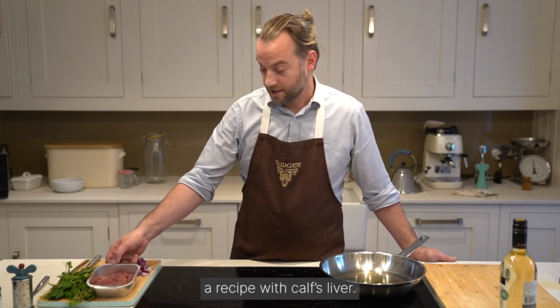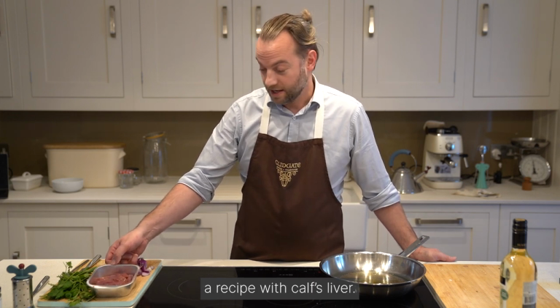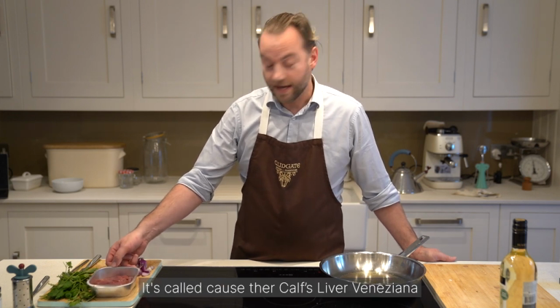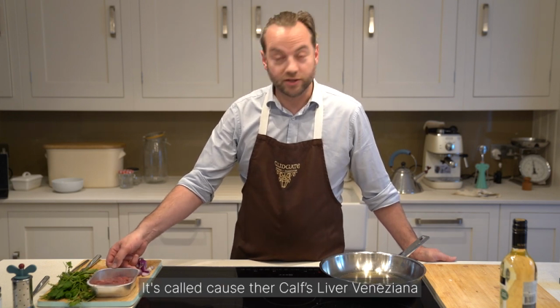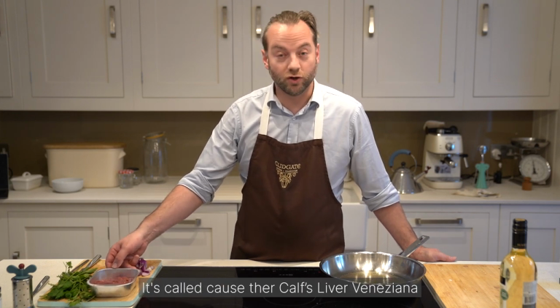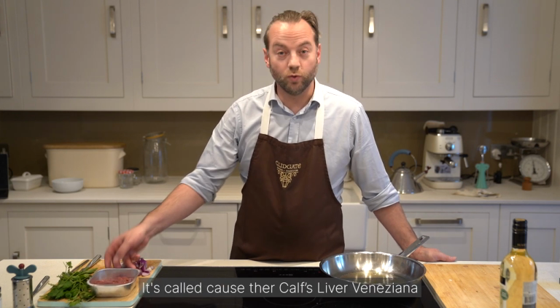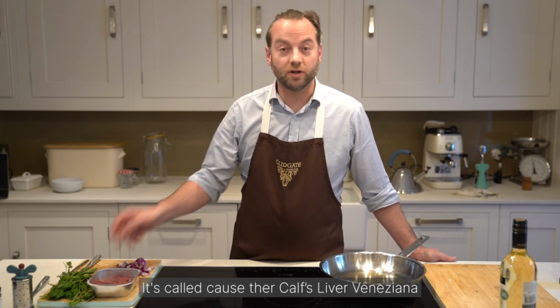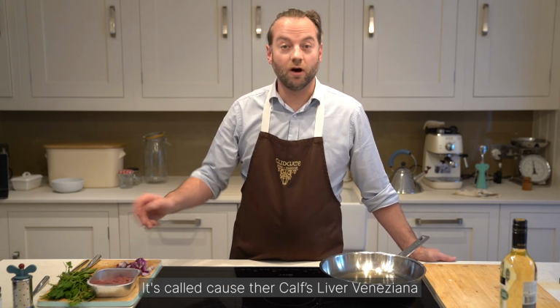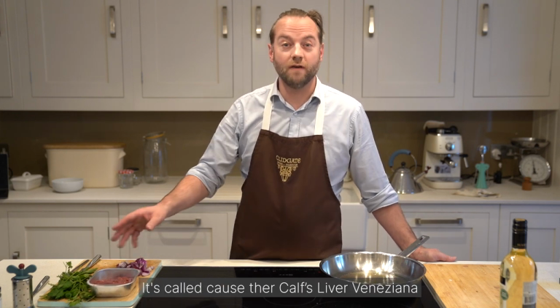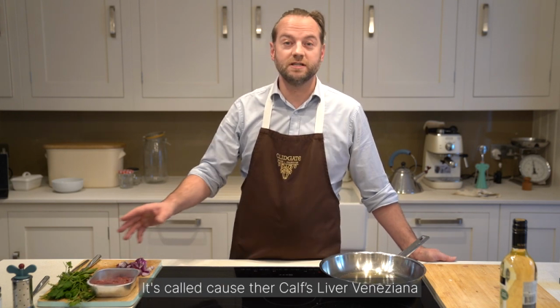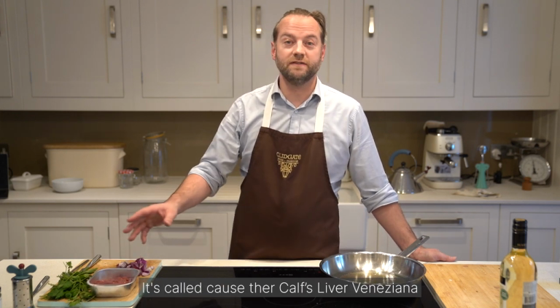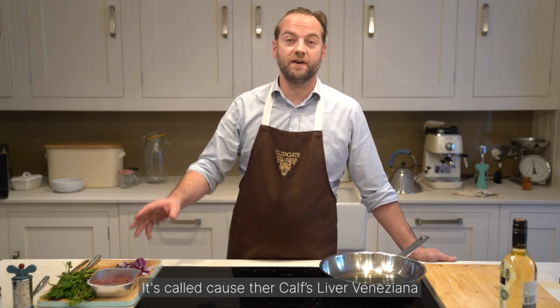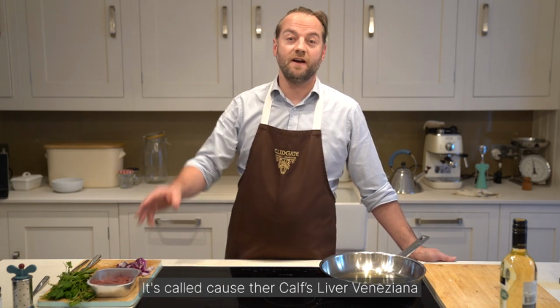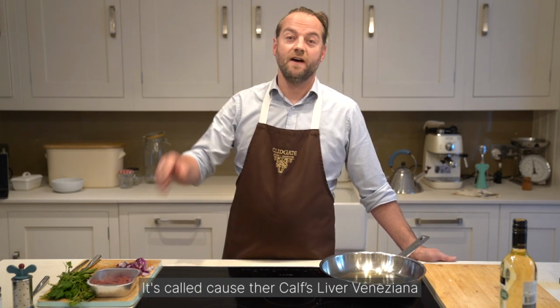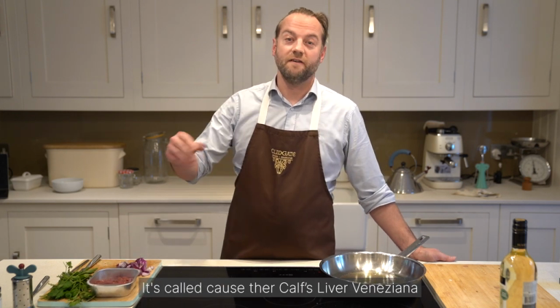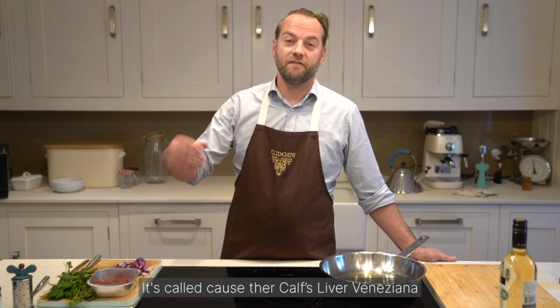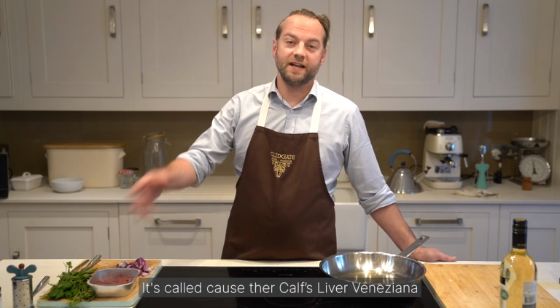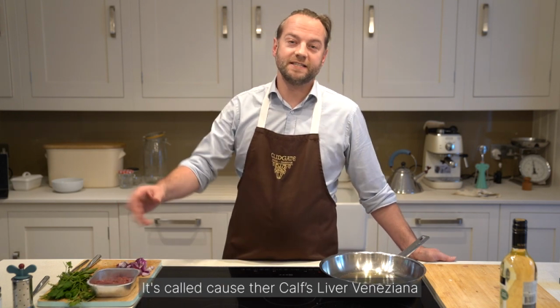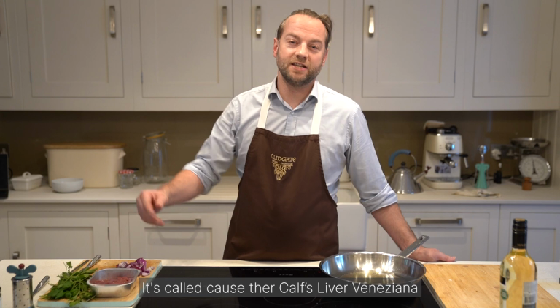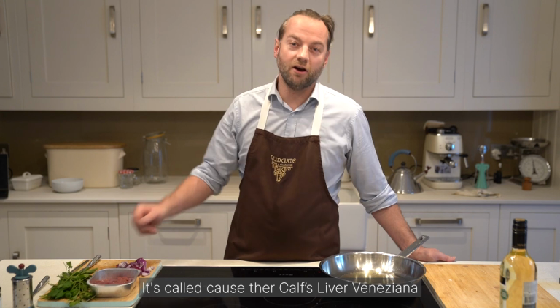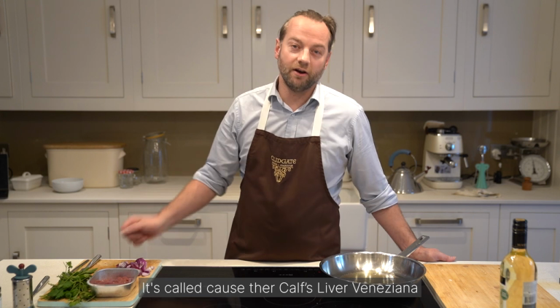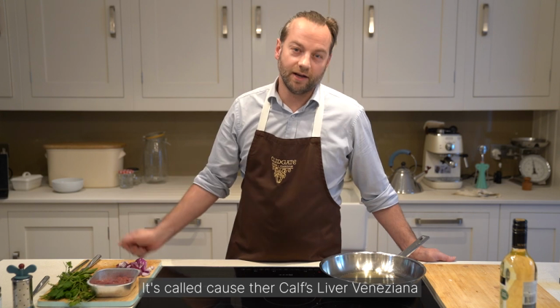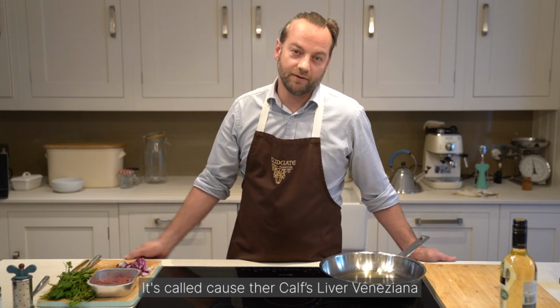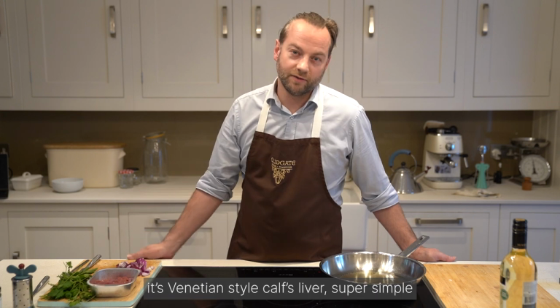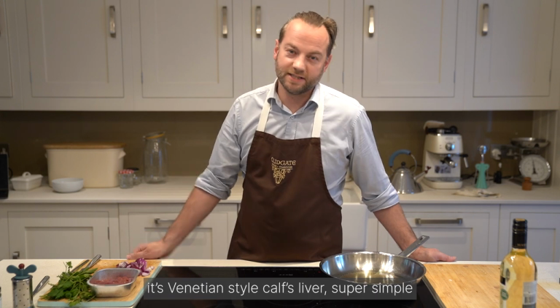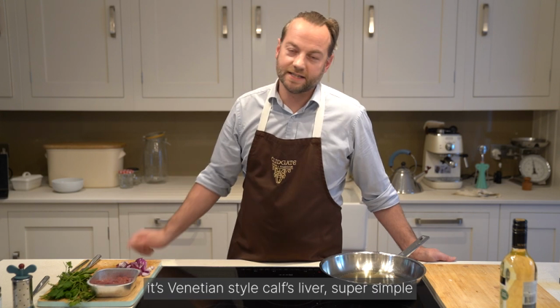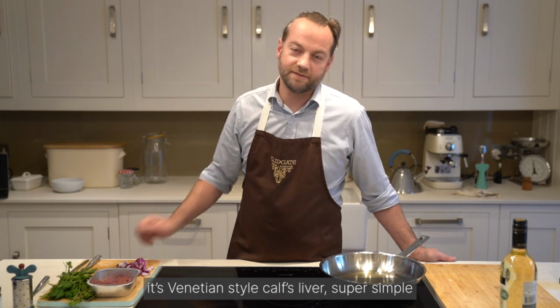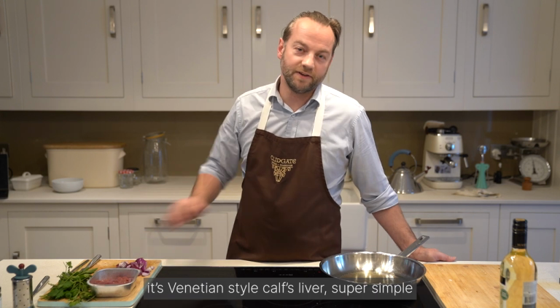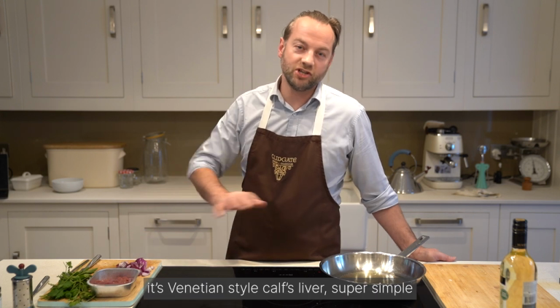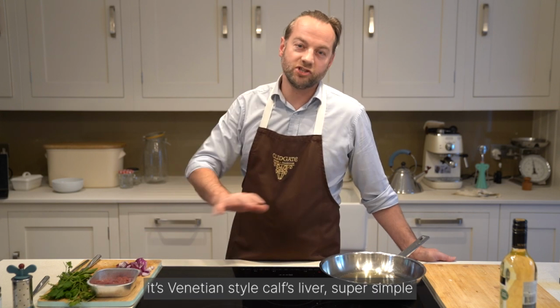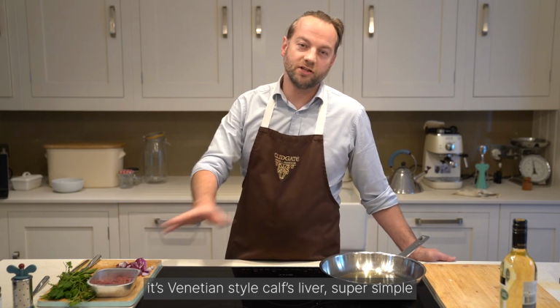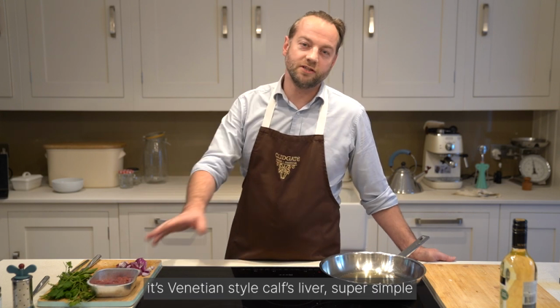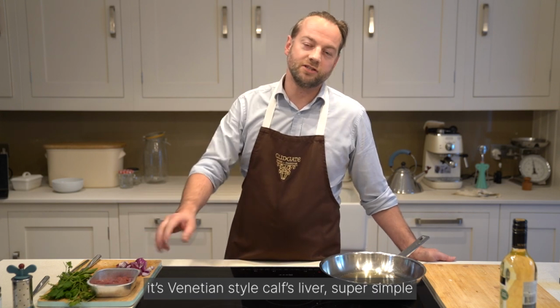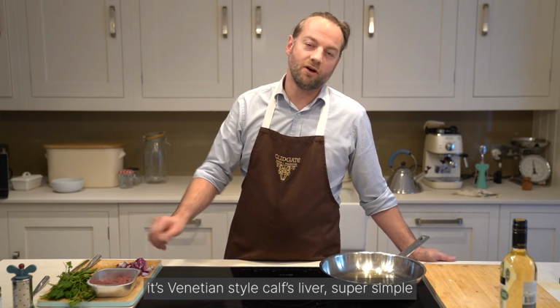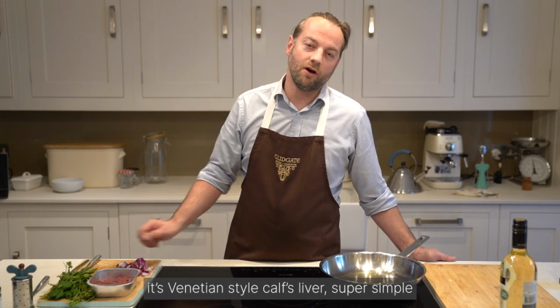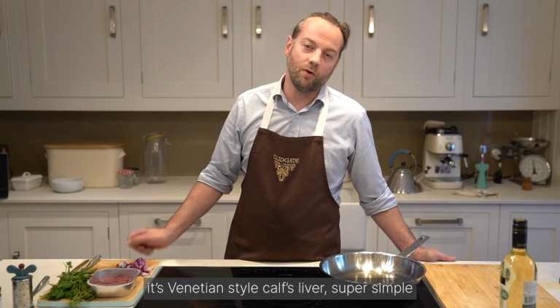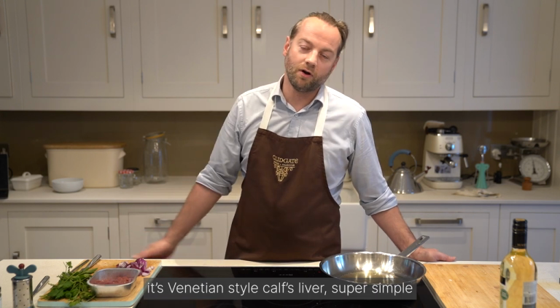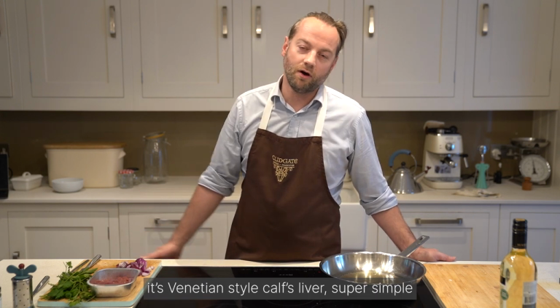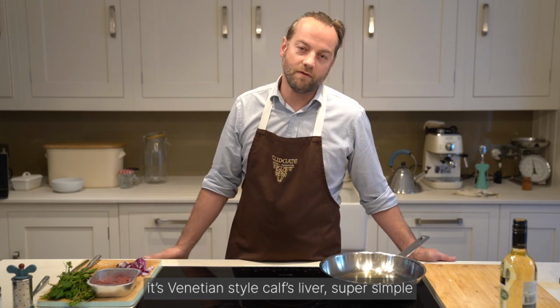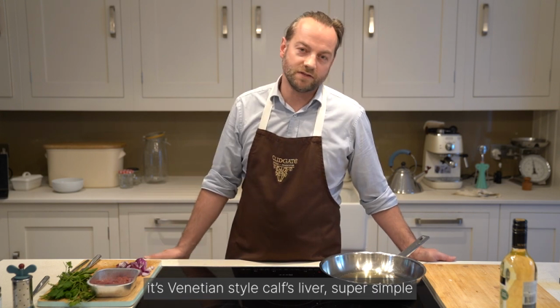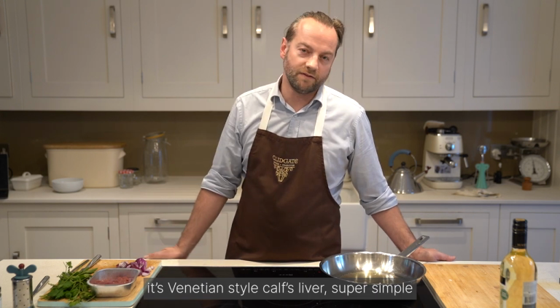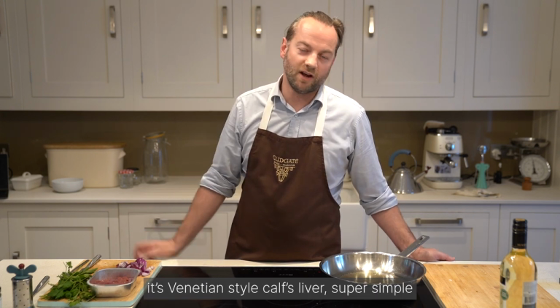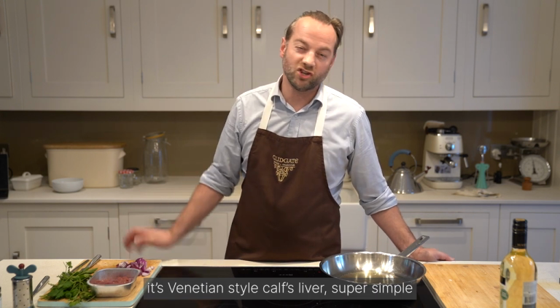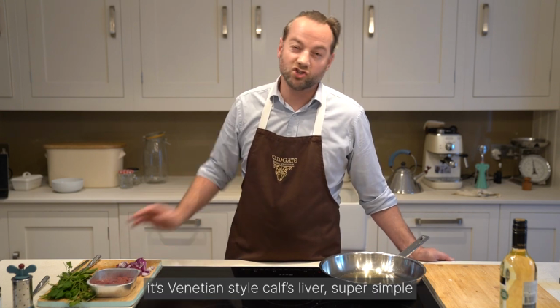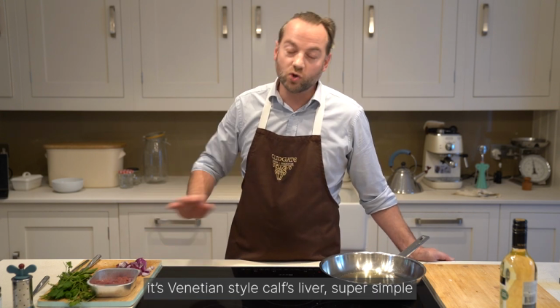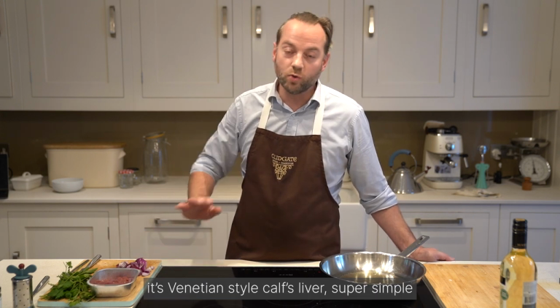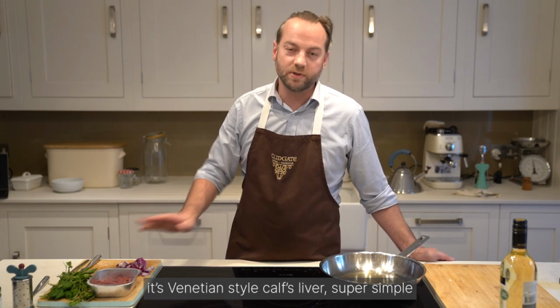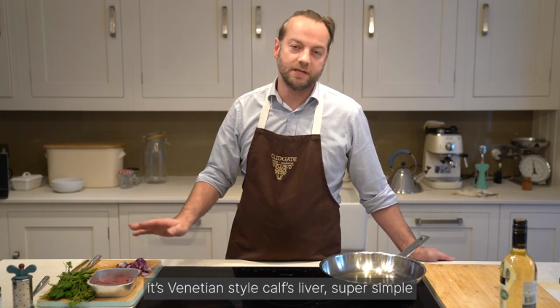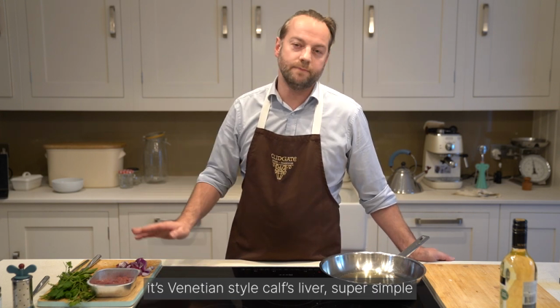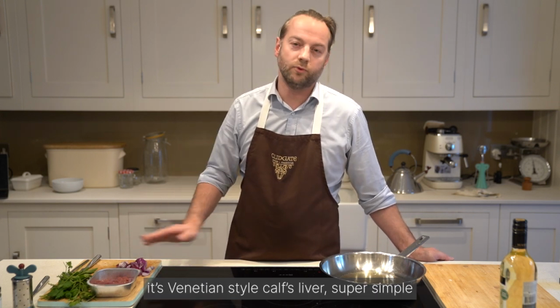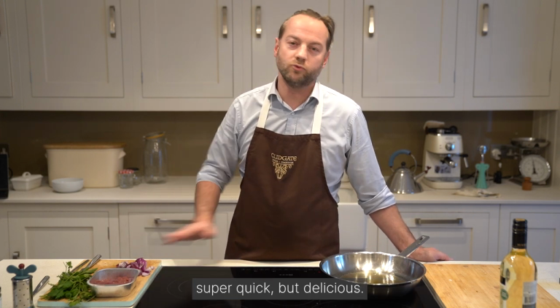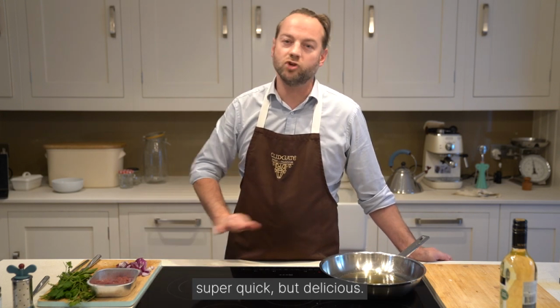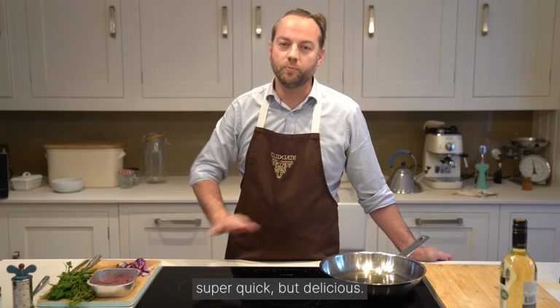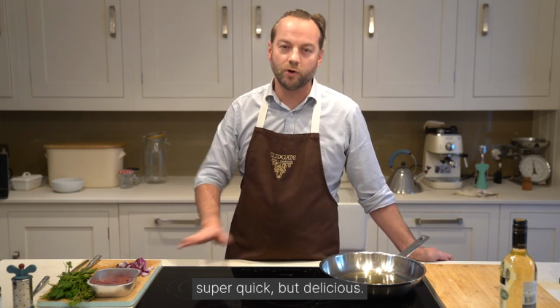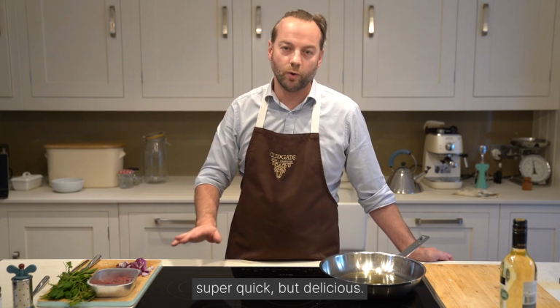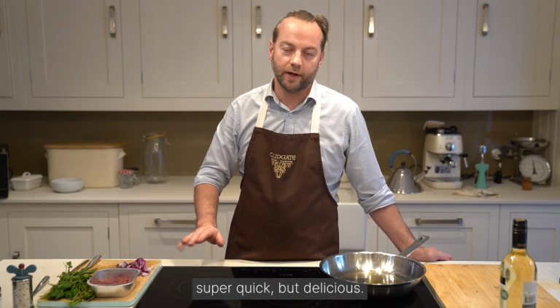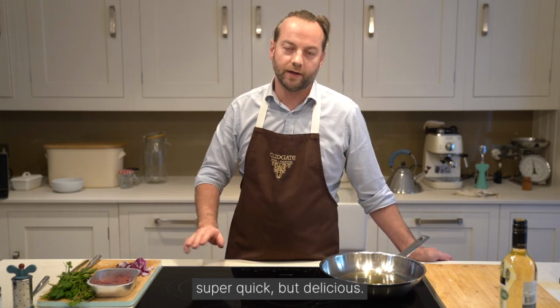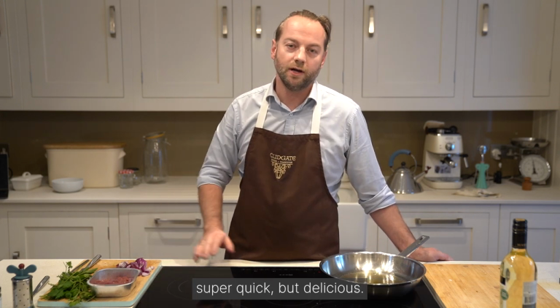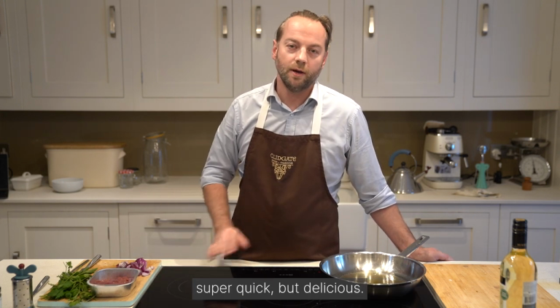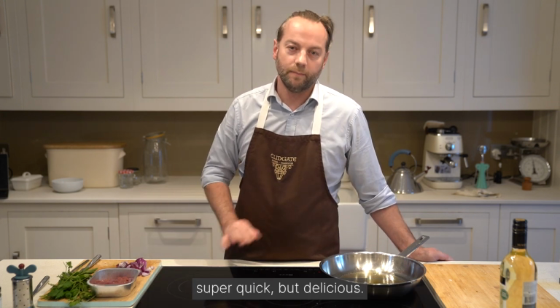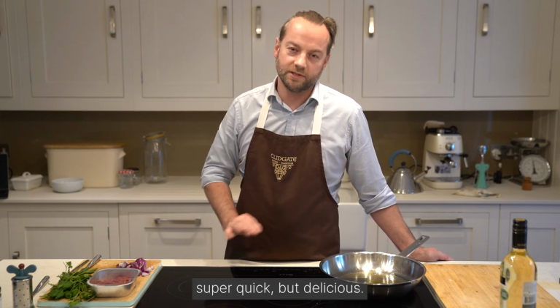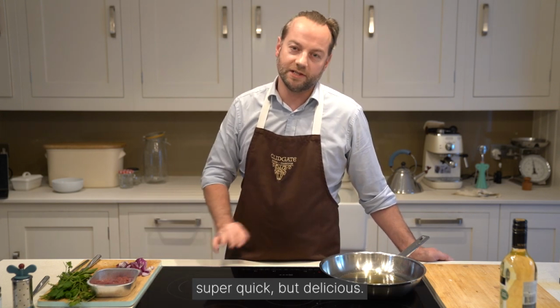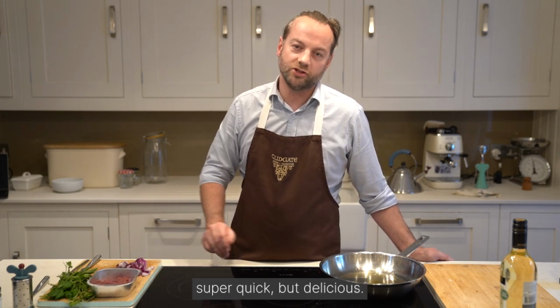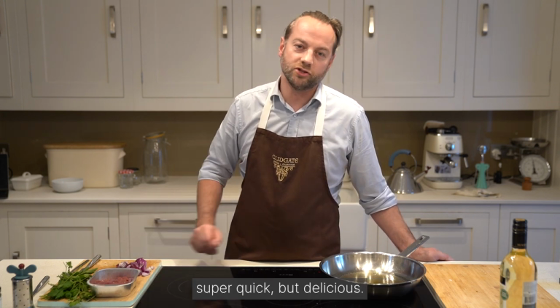It's called Calves Liver Venetiana — a Venetian style calves liver. Super simple, super quick, but delicious.